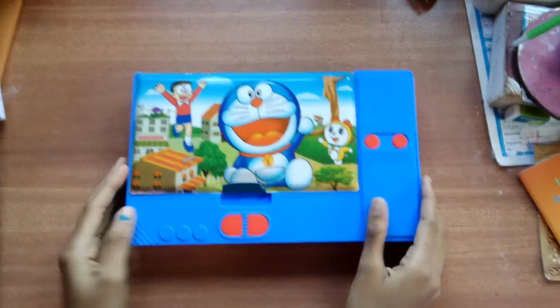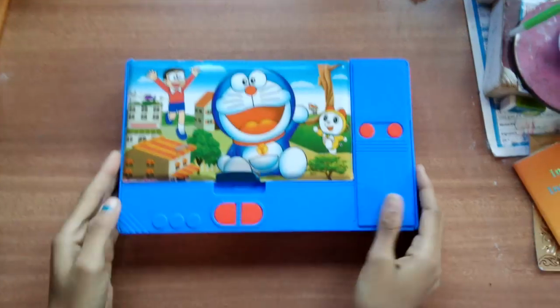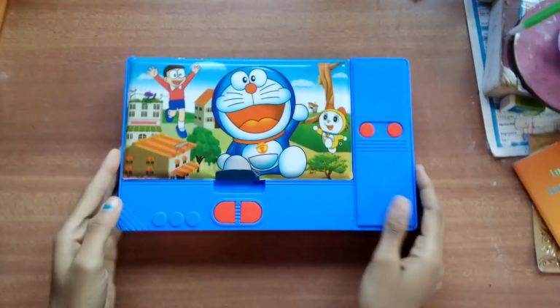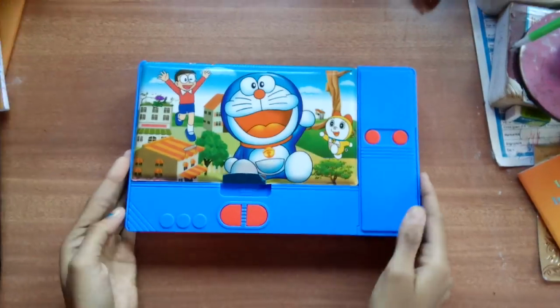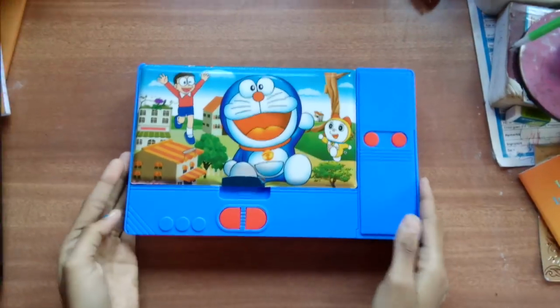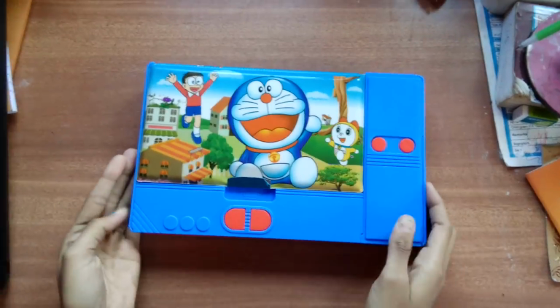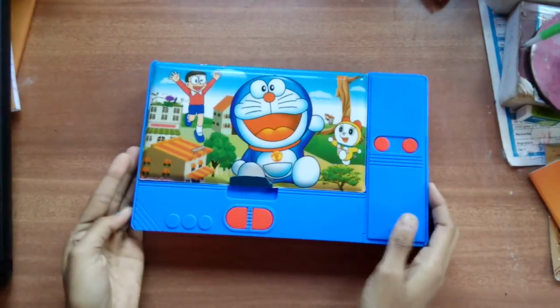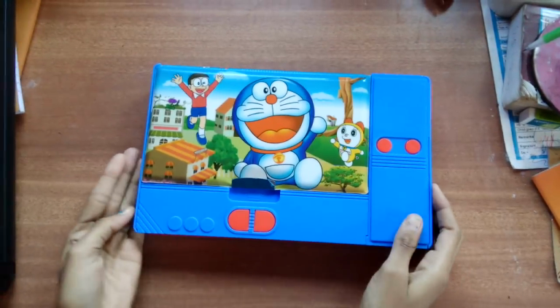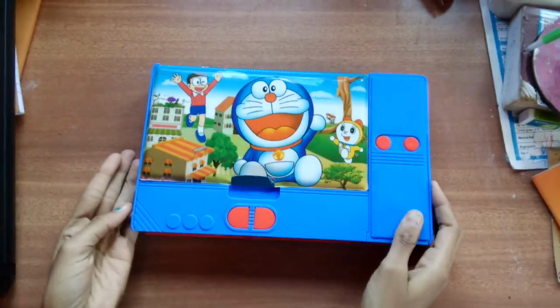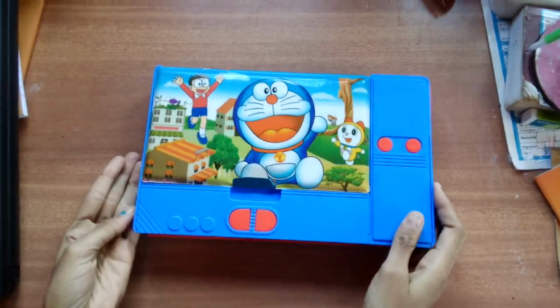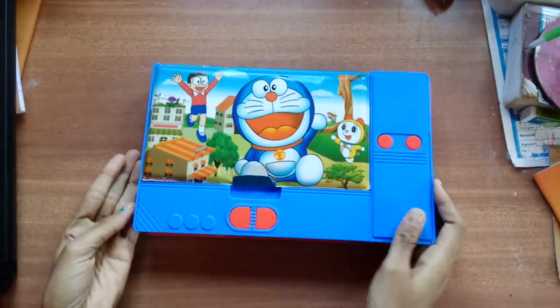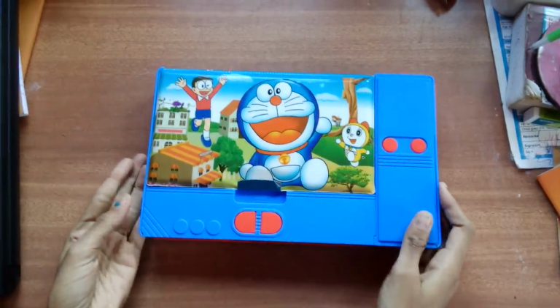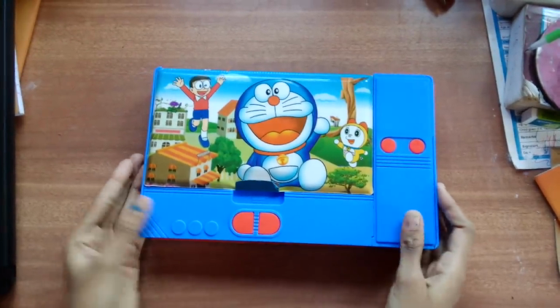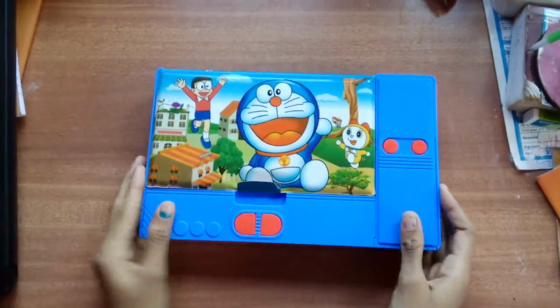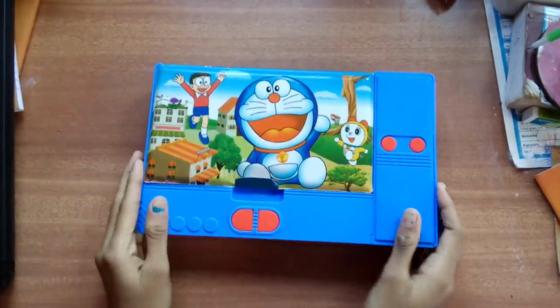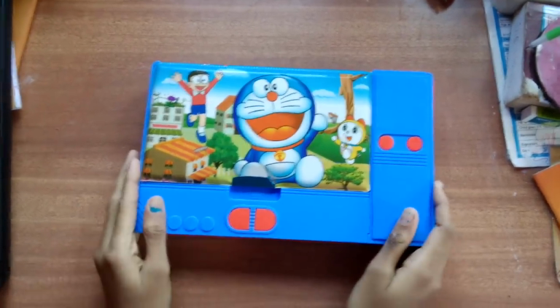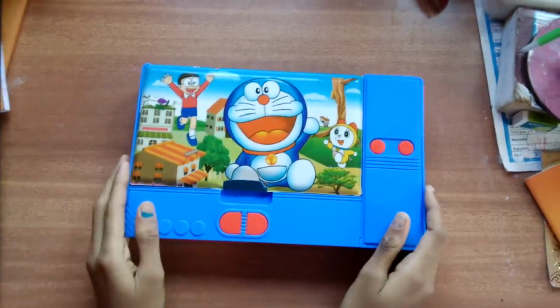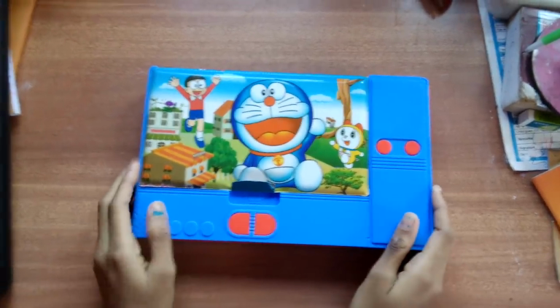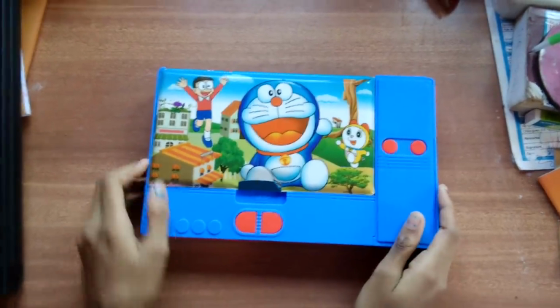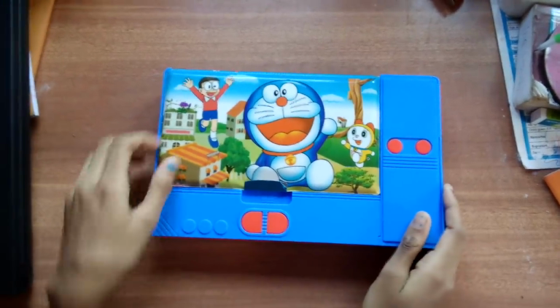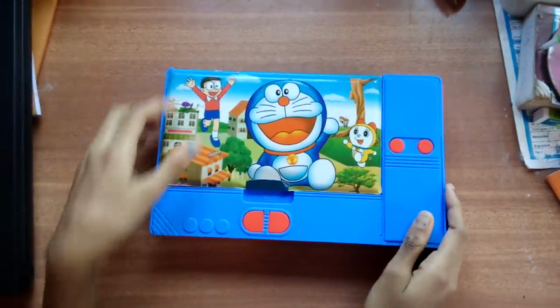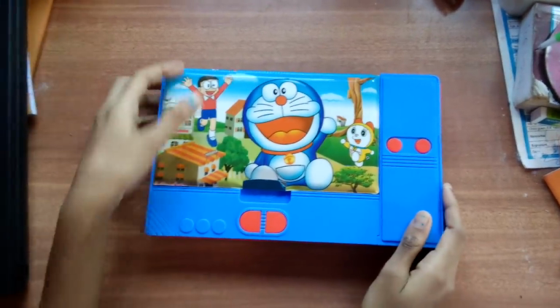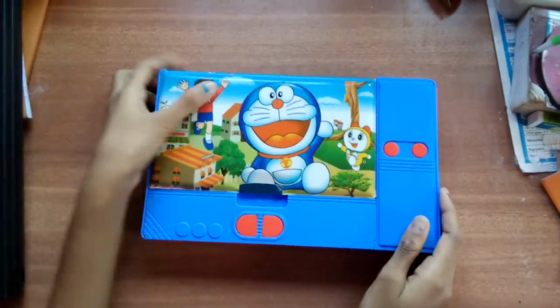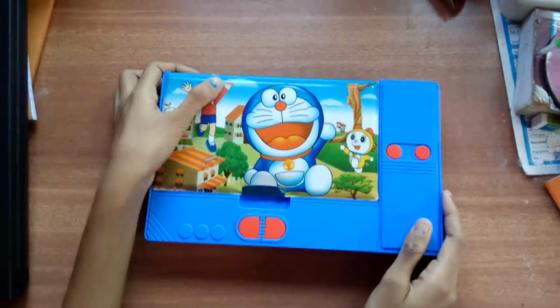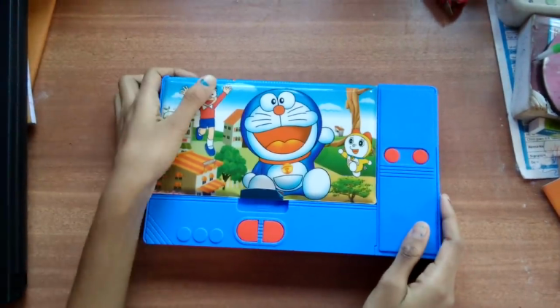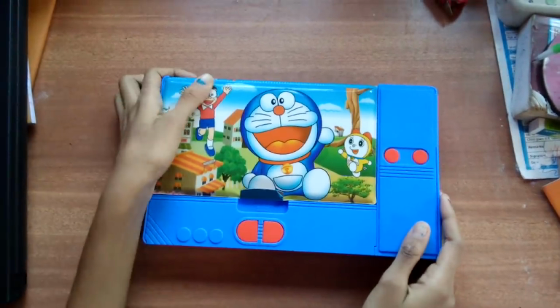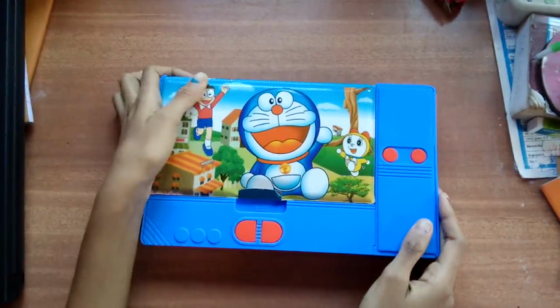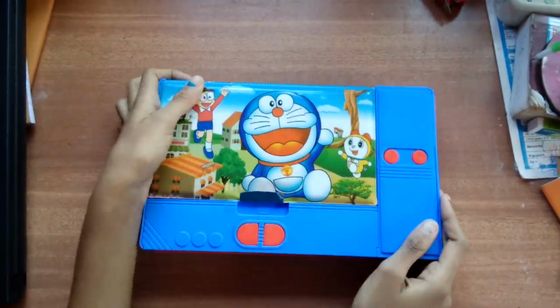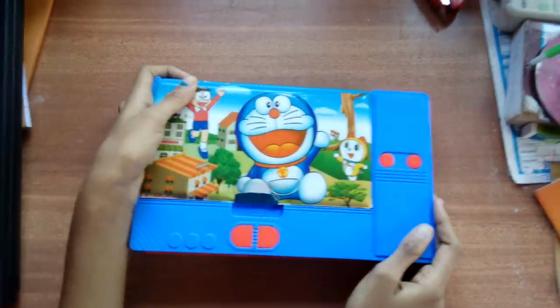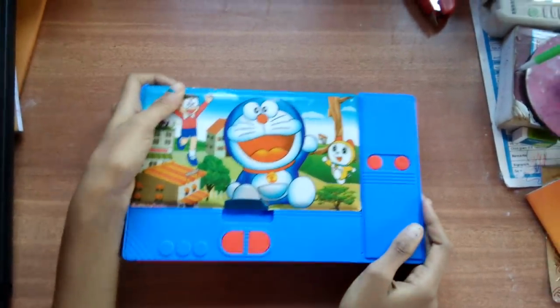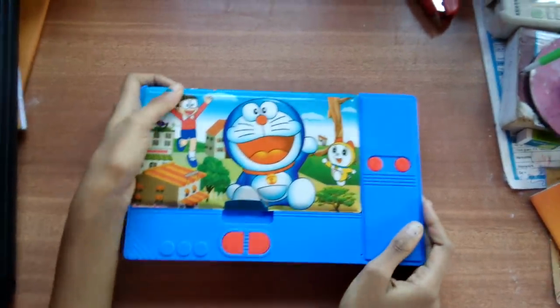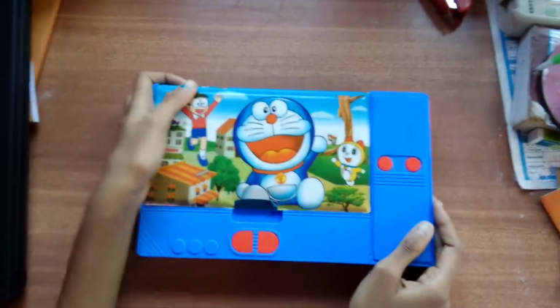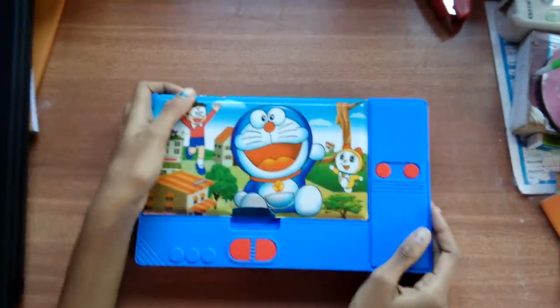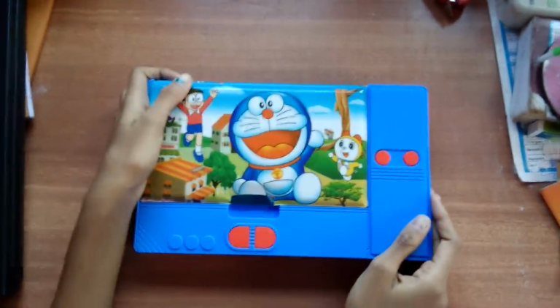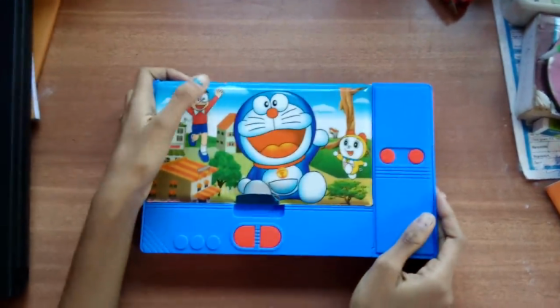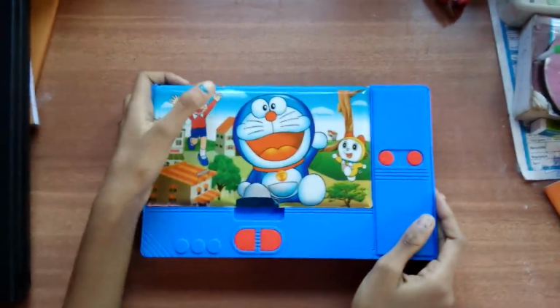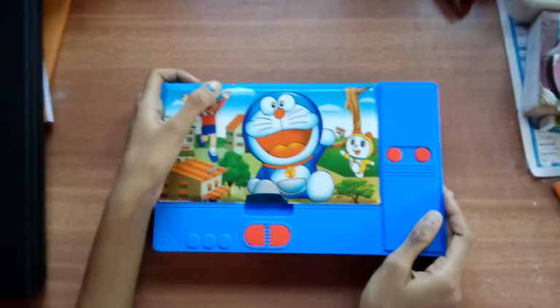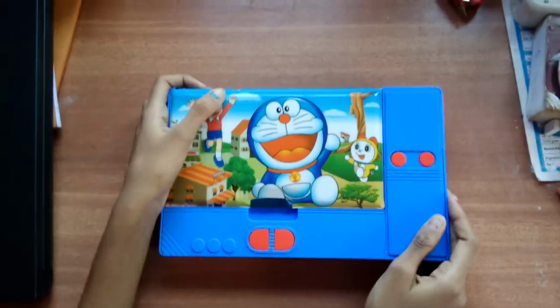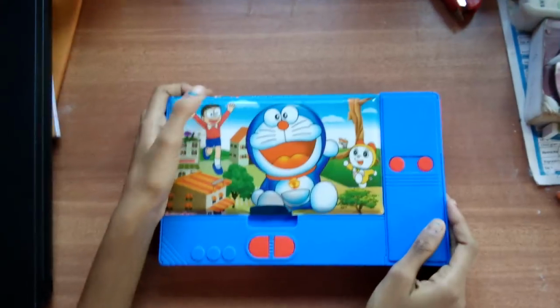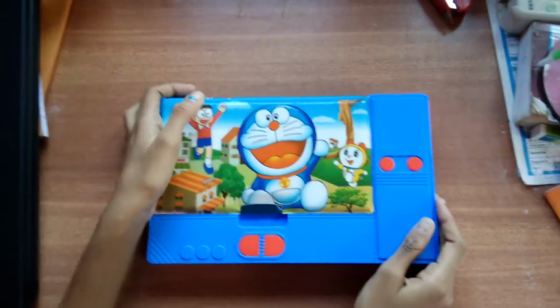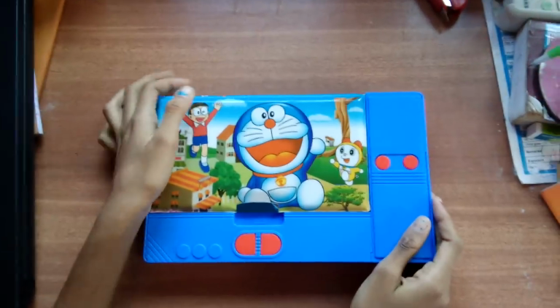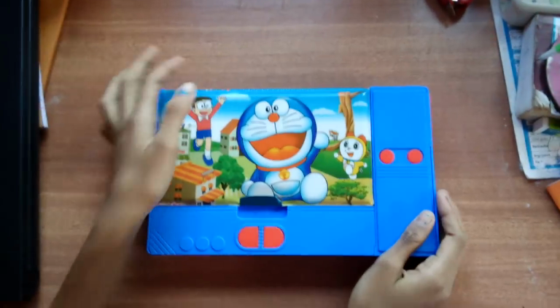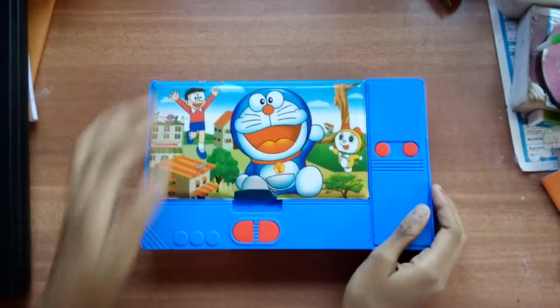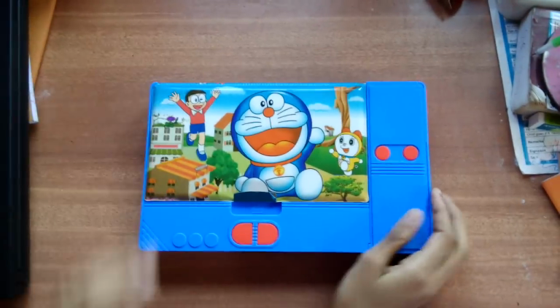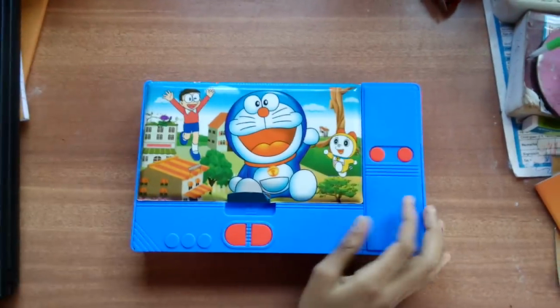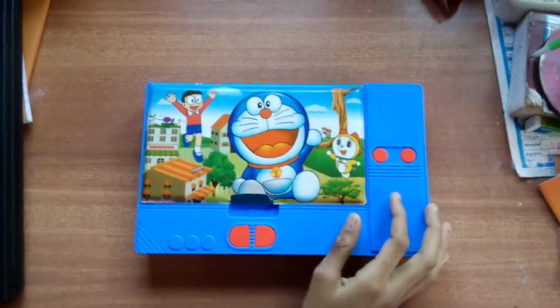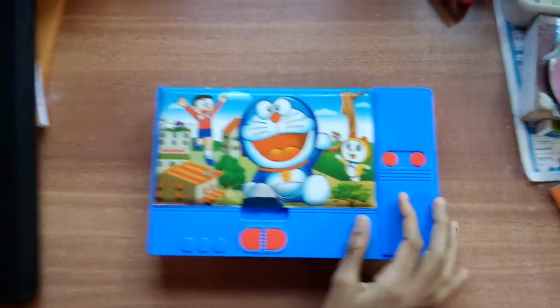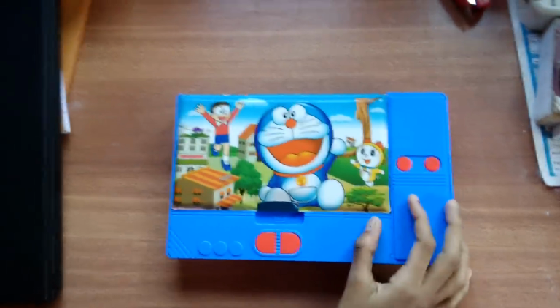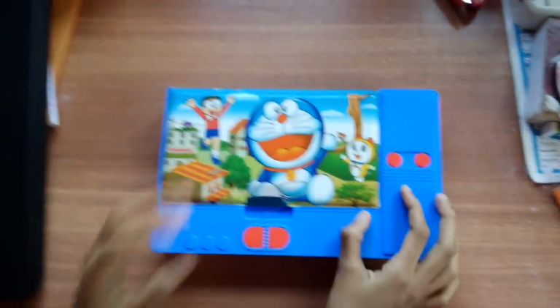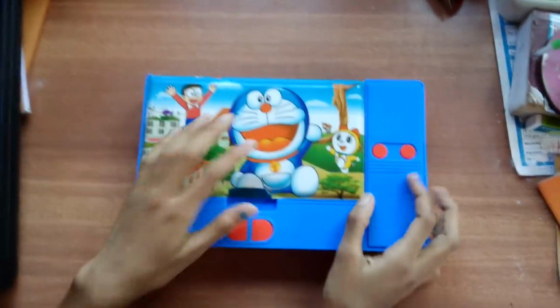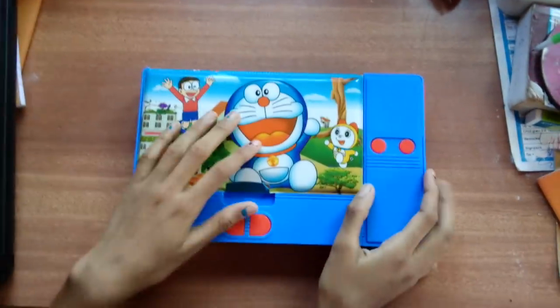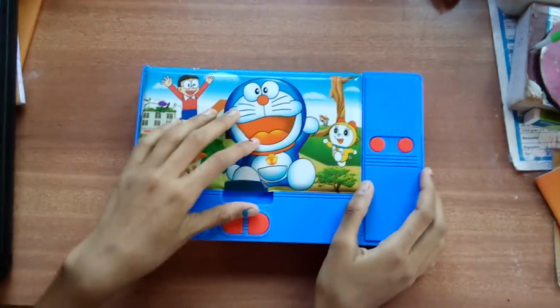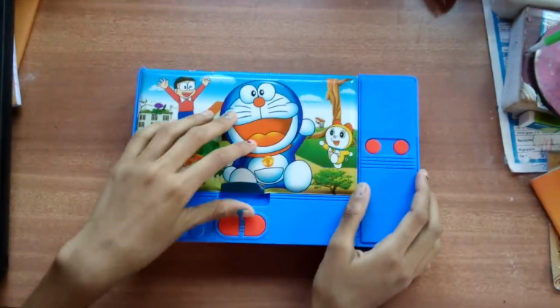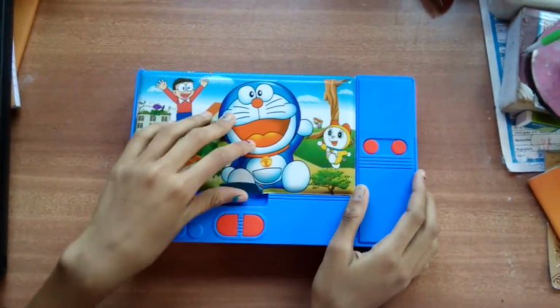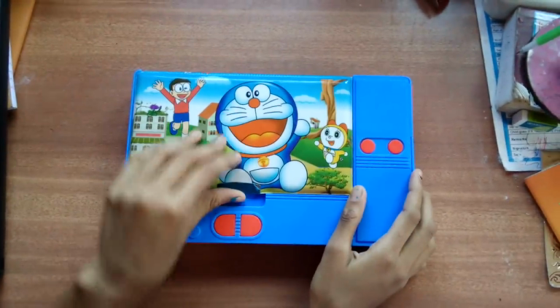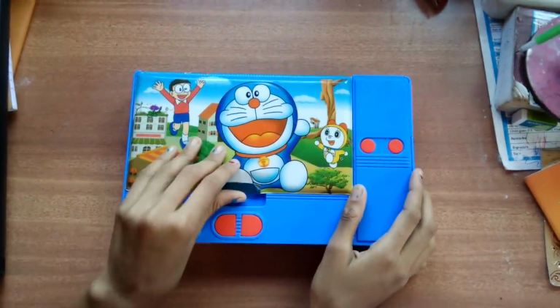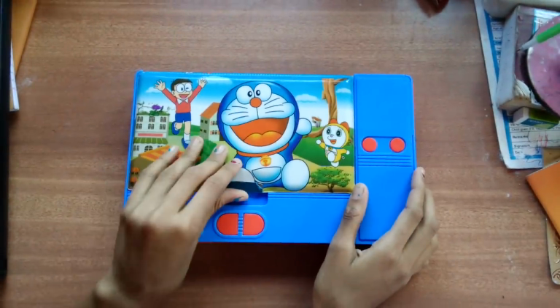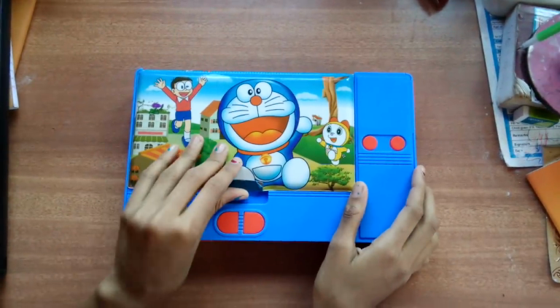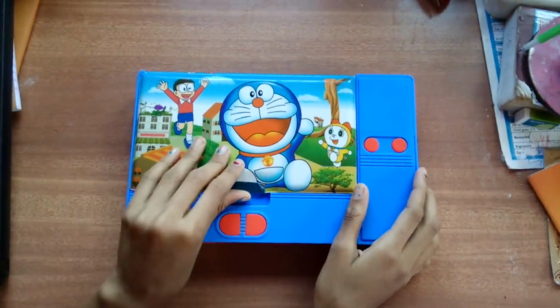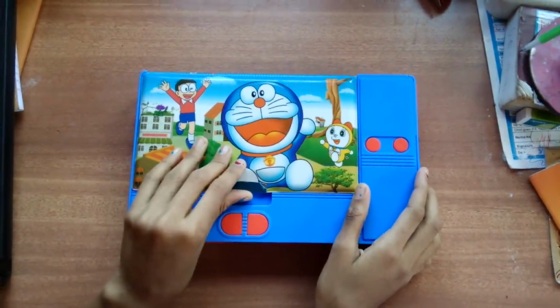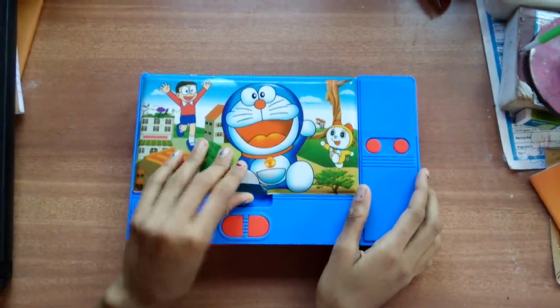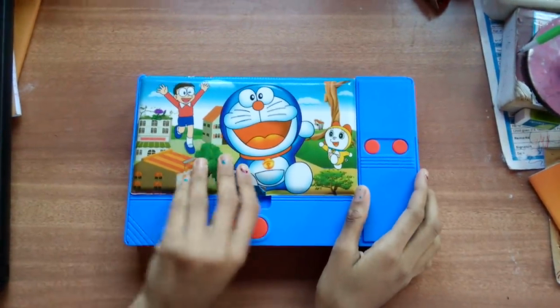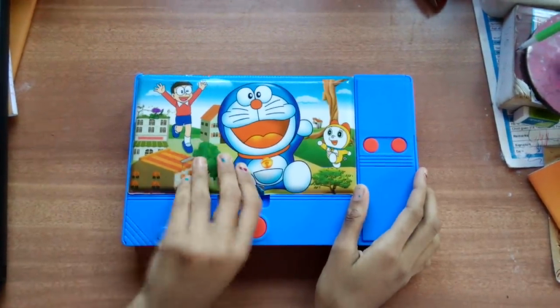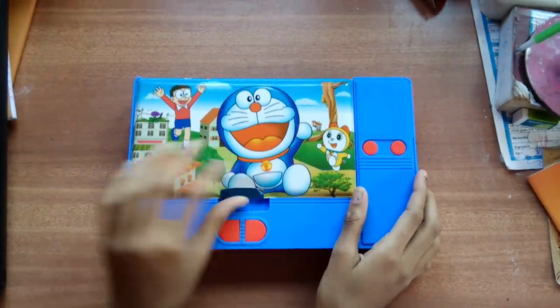Hi guys, today I have brought for you a Duramon Tempest Box. Let's get started with it.